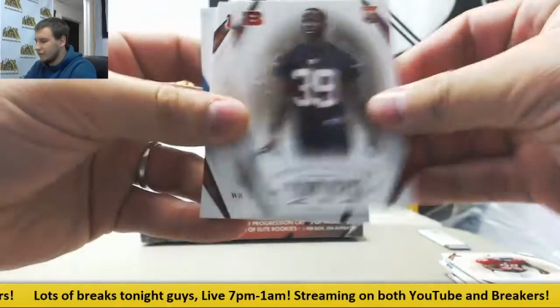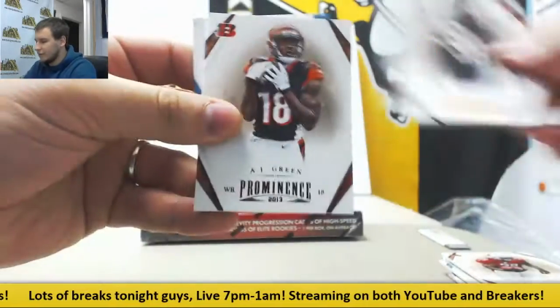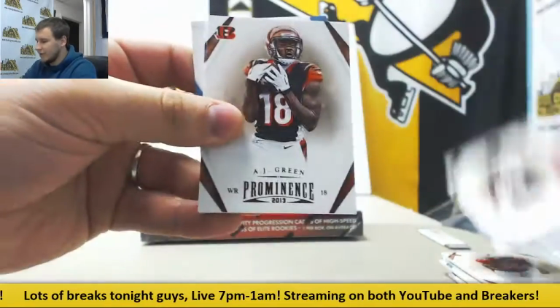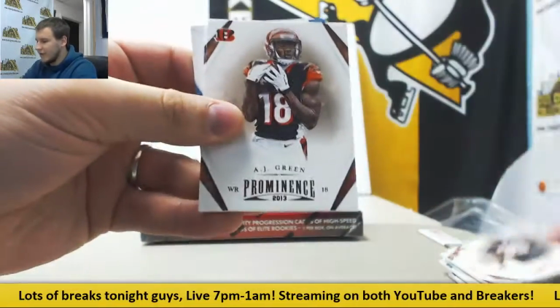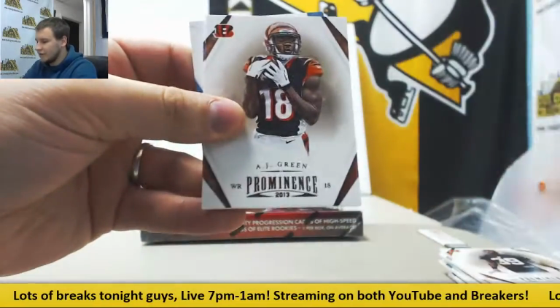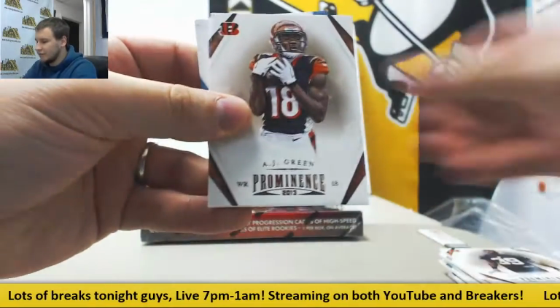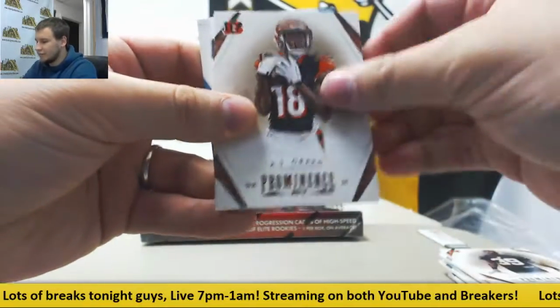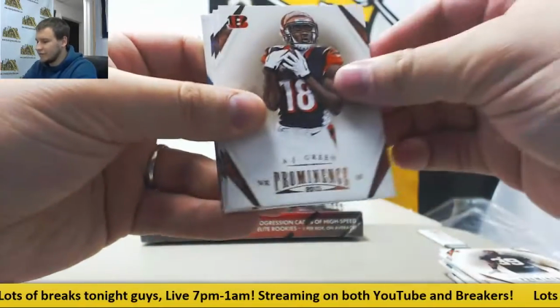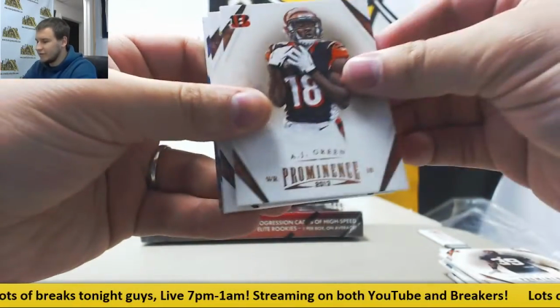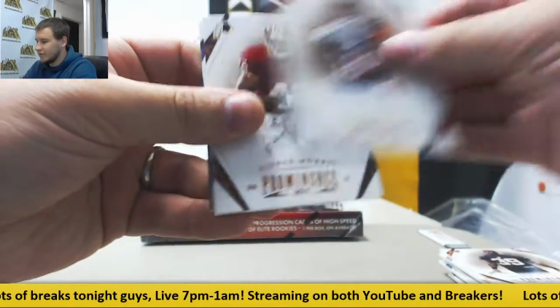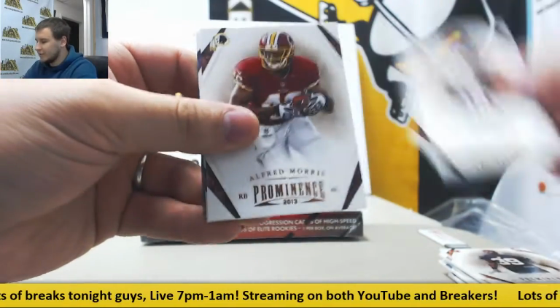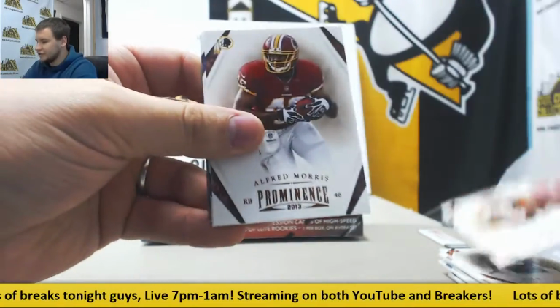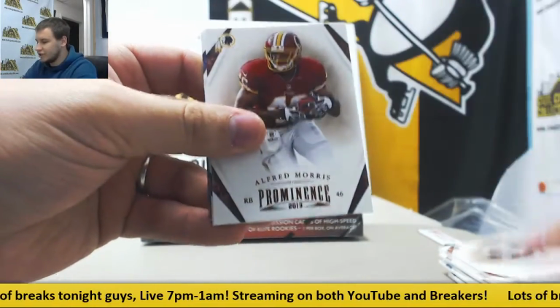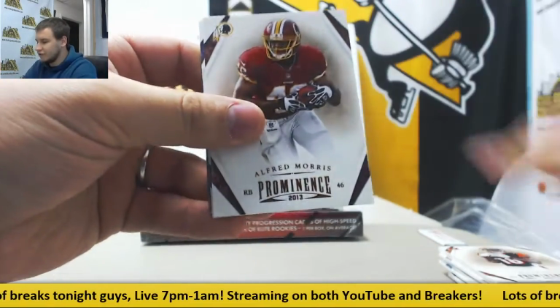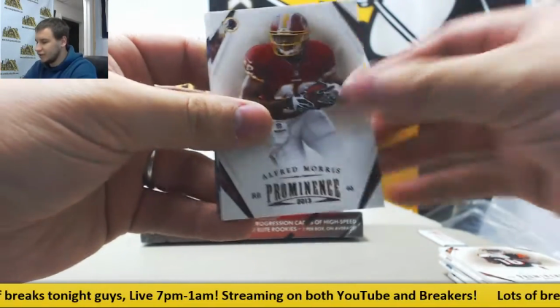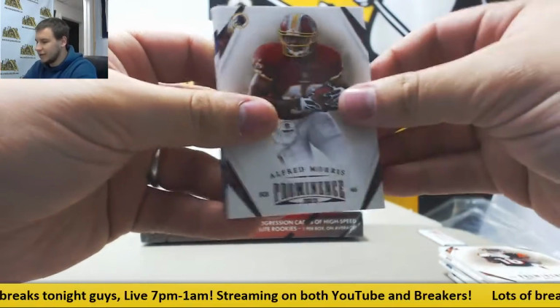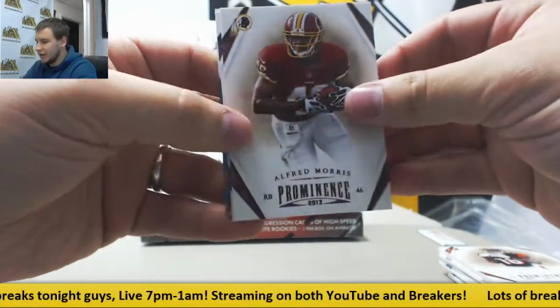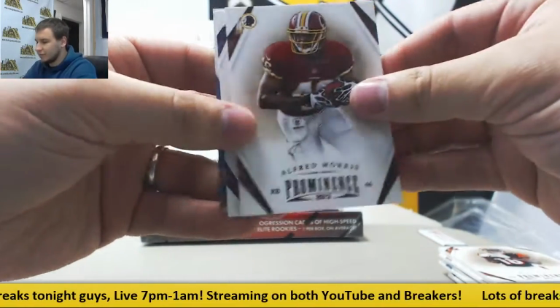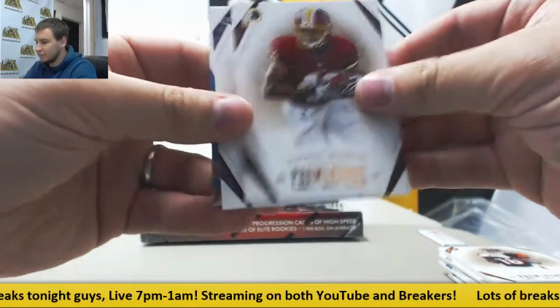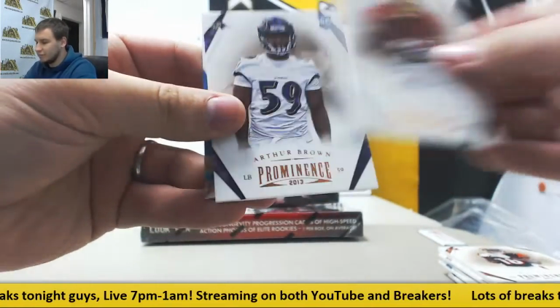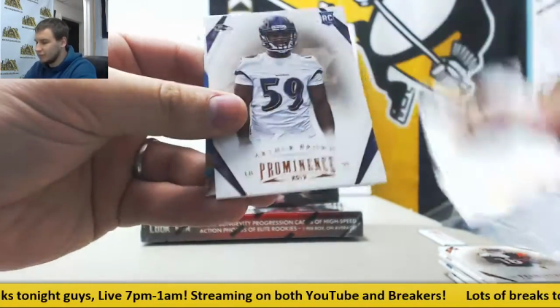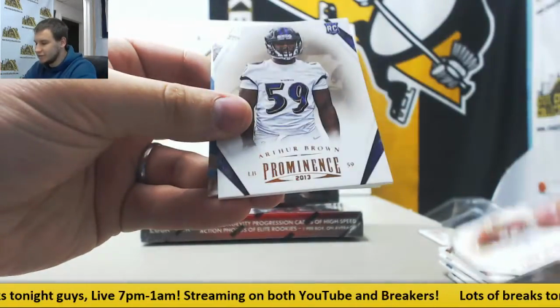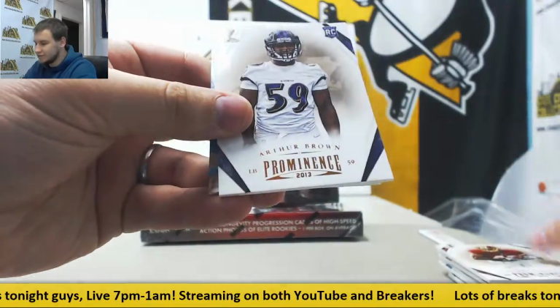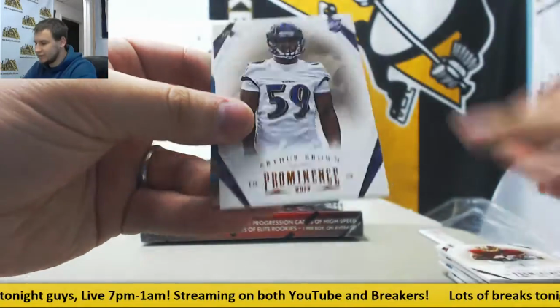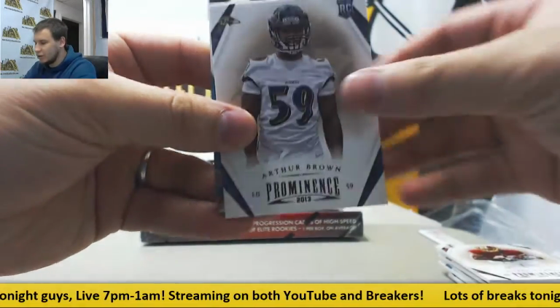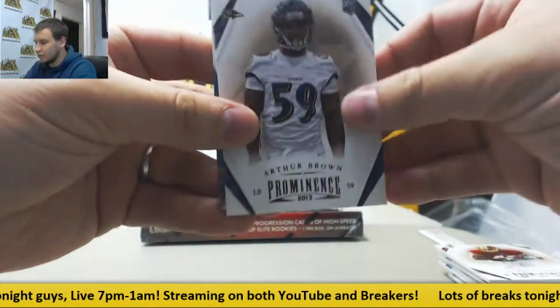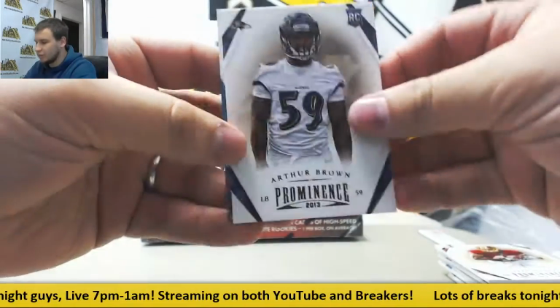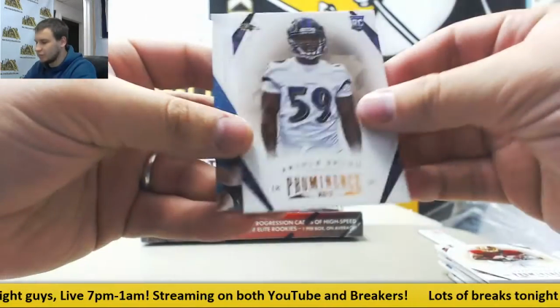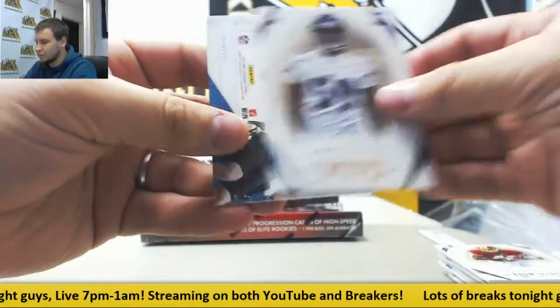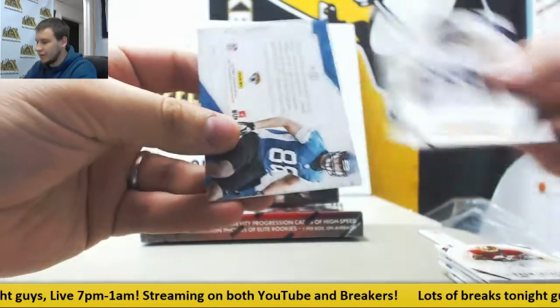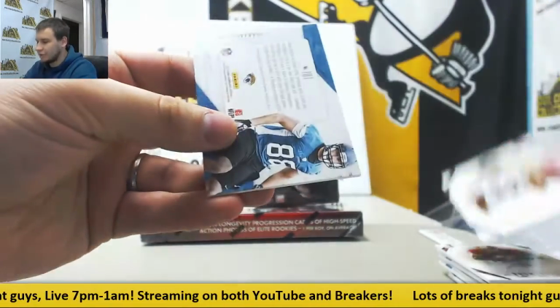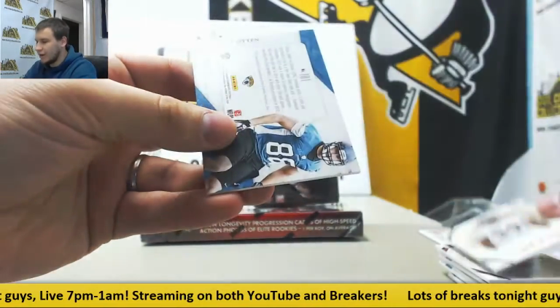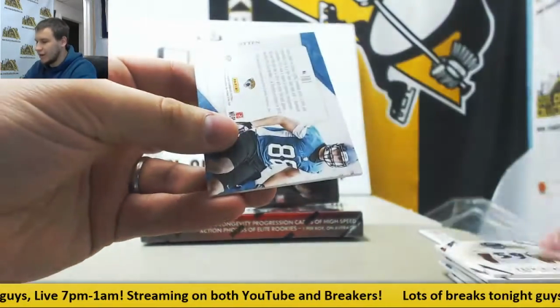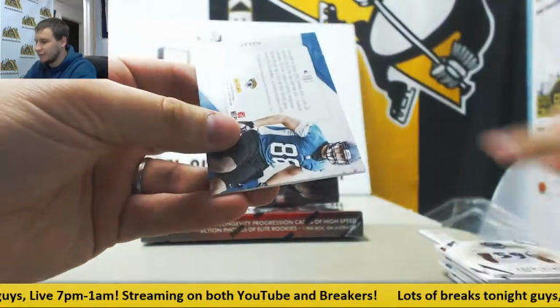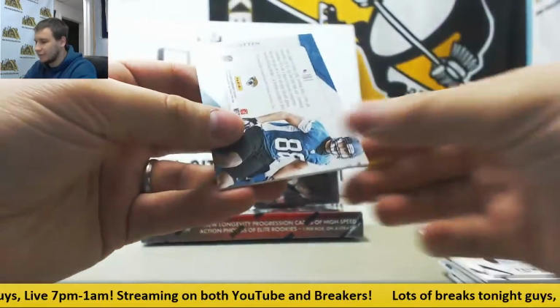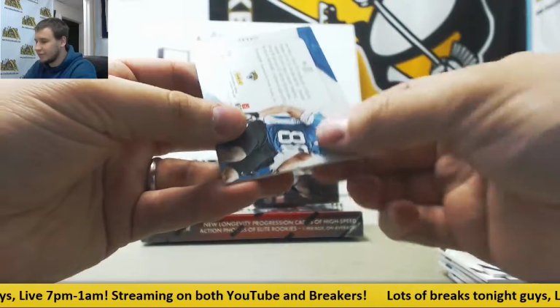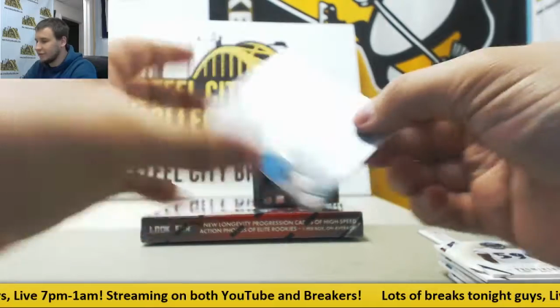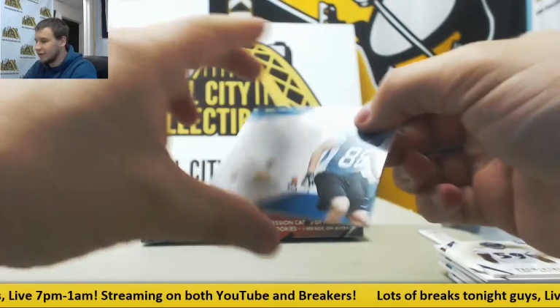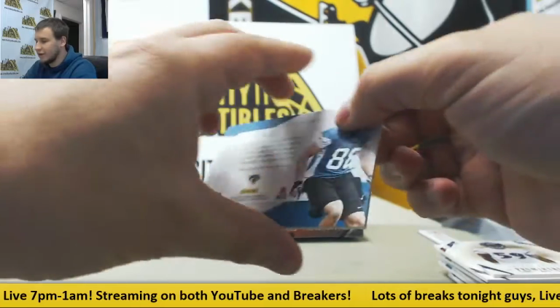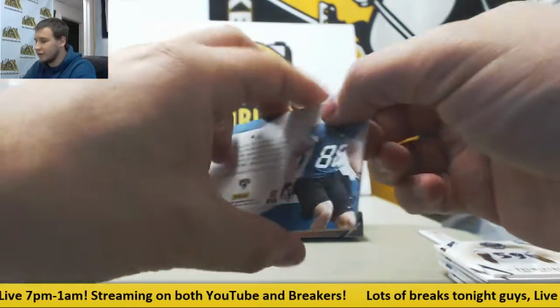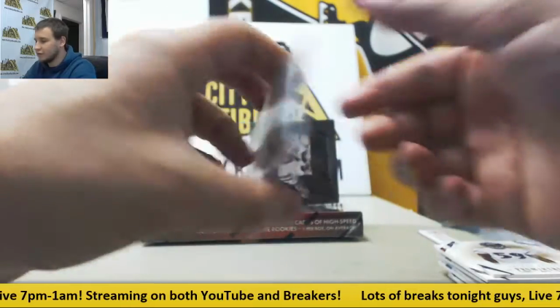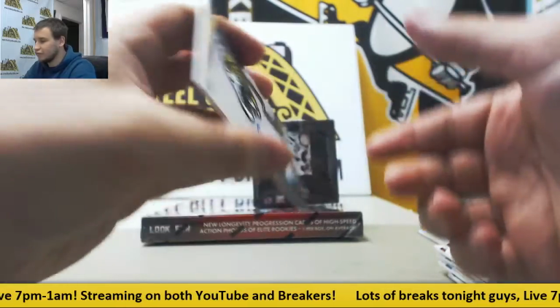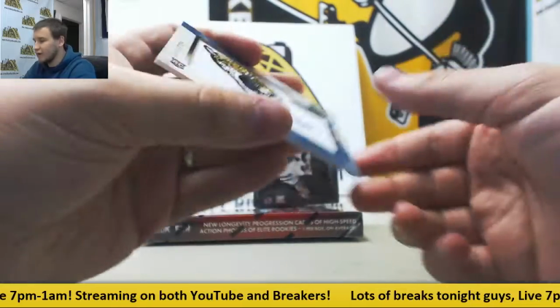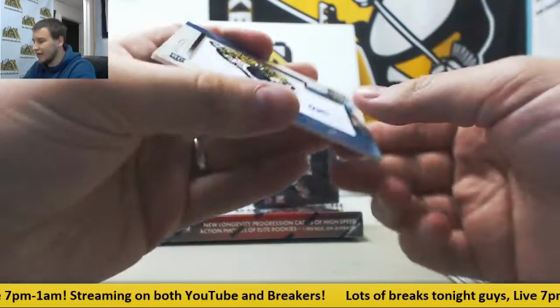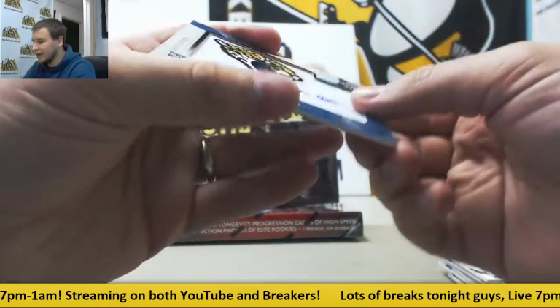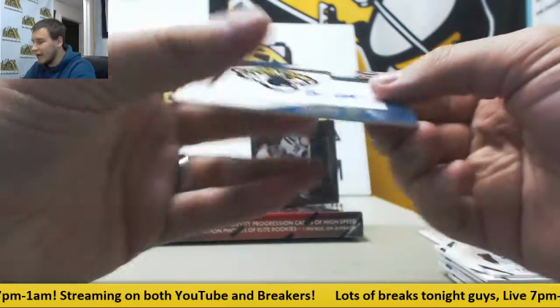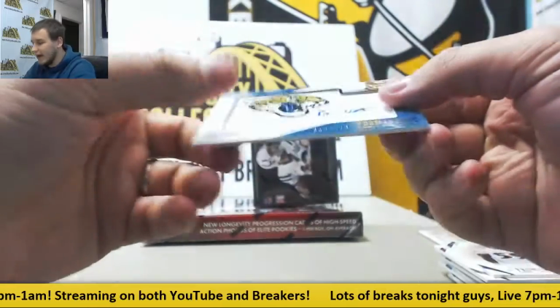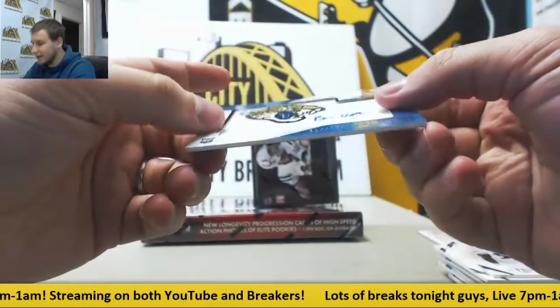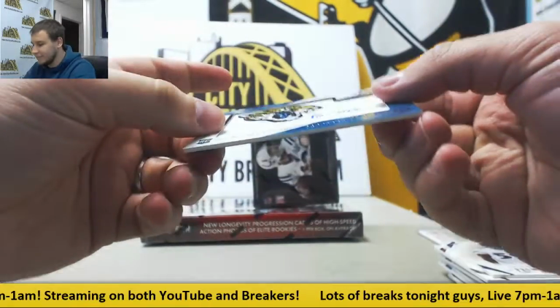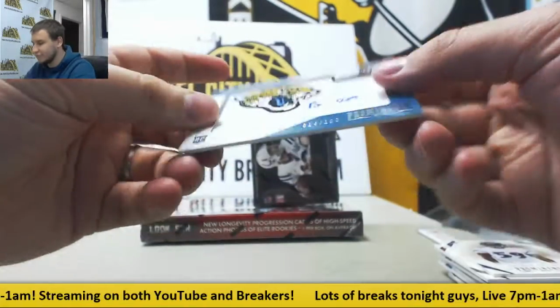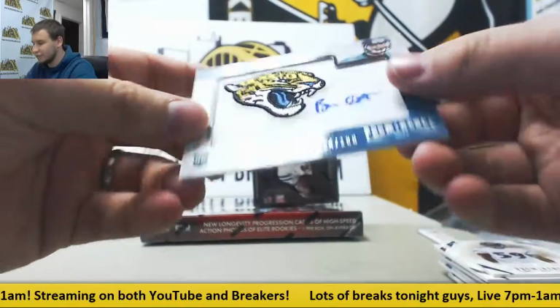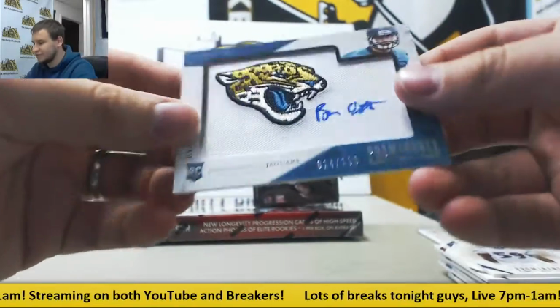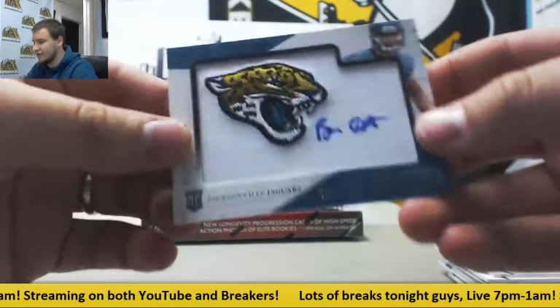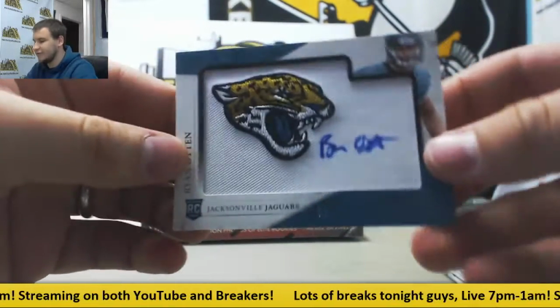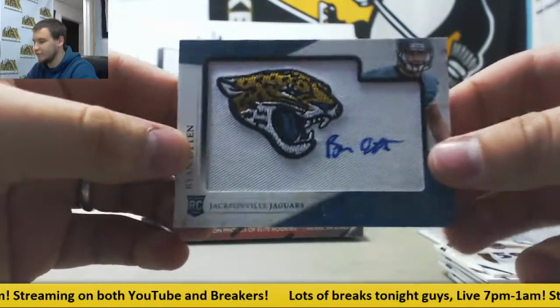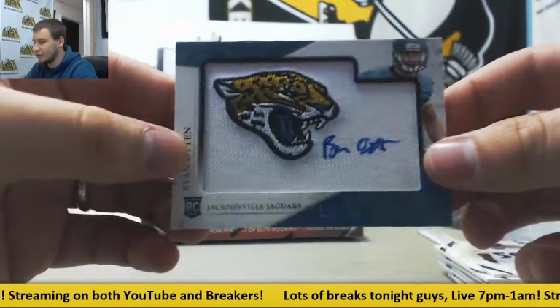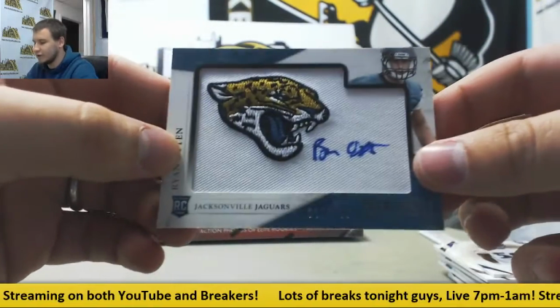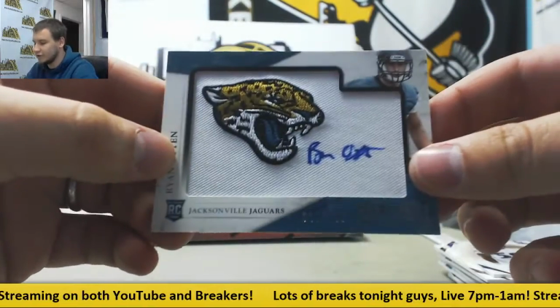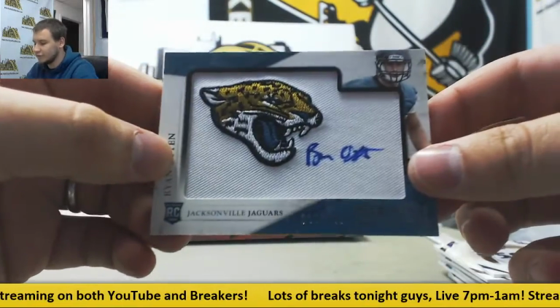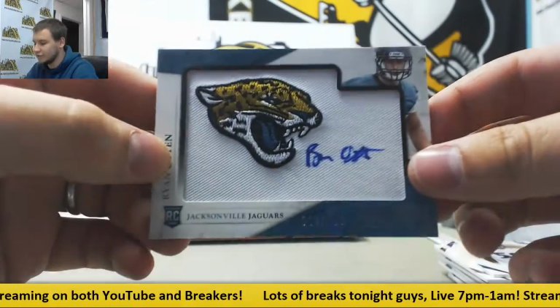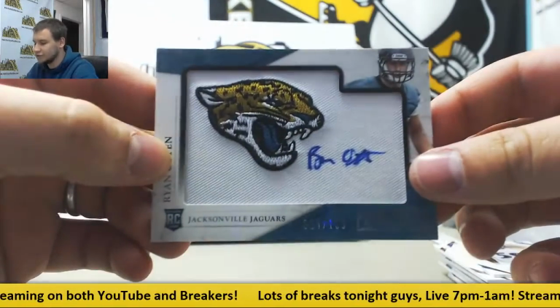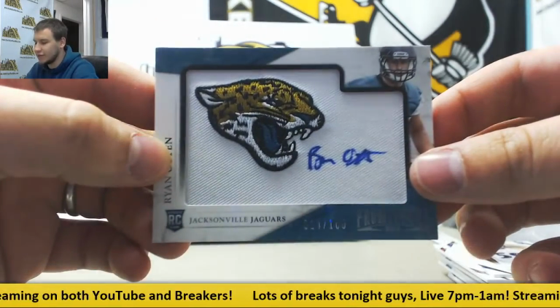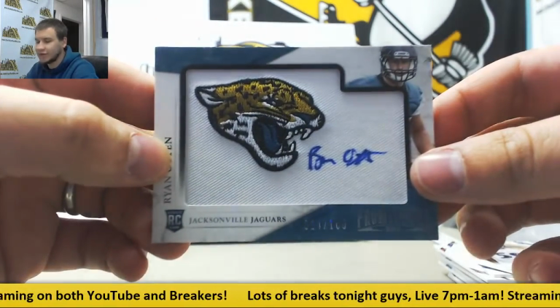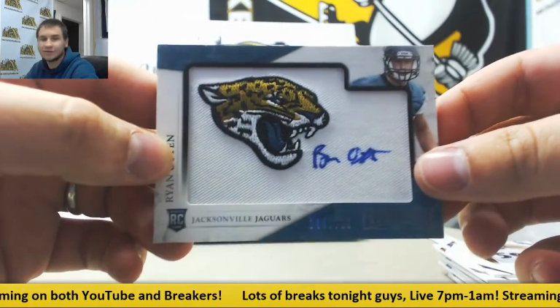We've got McCallum, A.J. Green, Alfred Morris, Arthur Brown, and third auto Ryan Otten, 14 of 100 for the Jags.